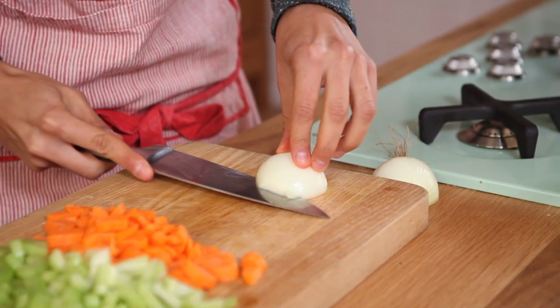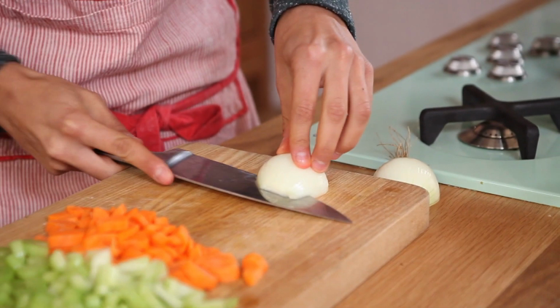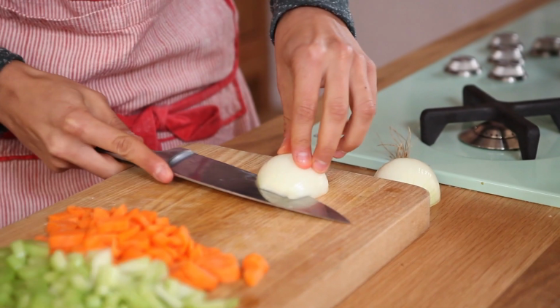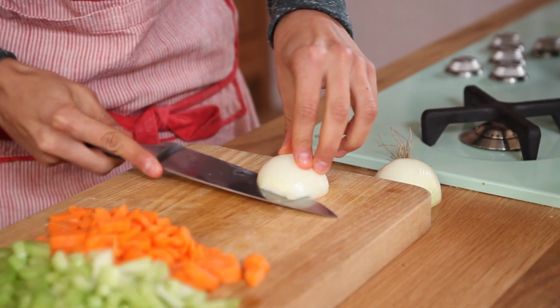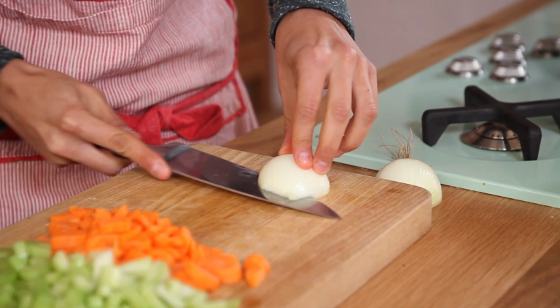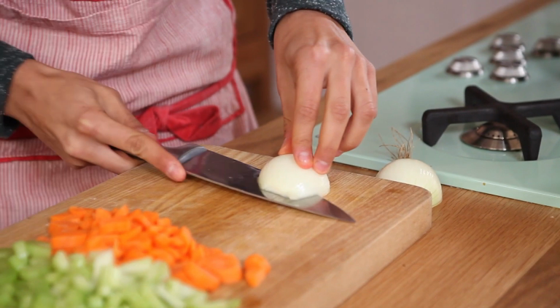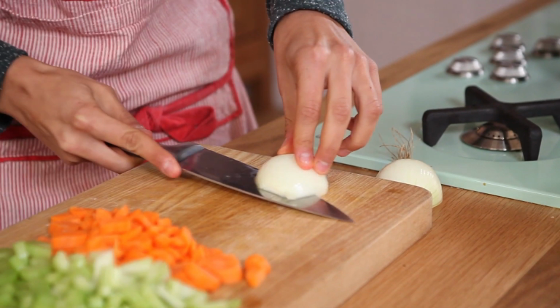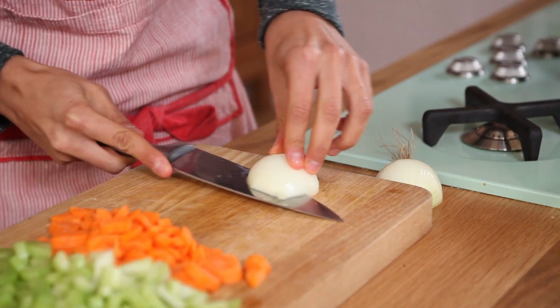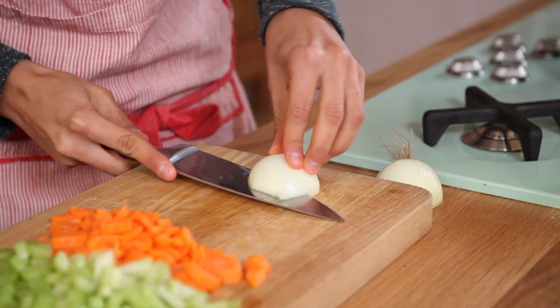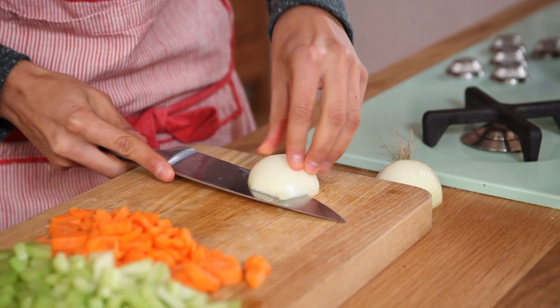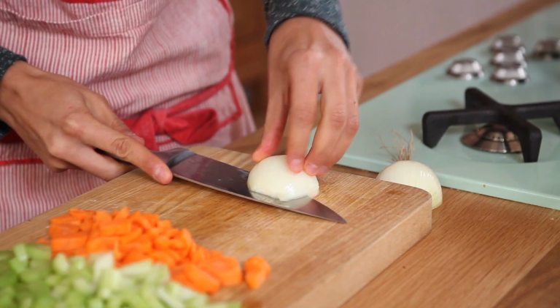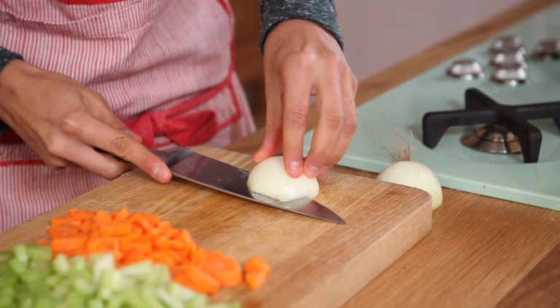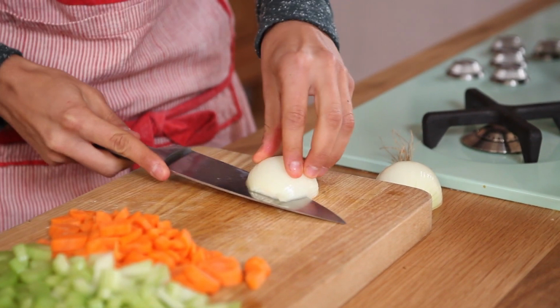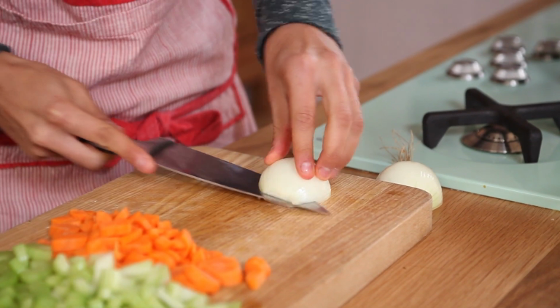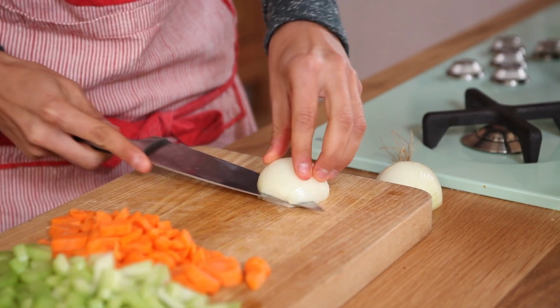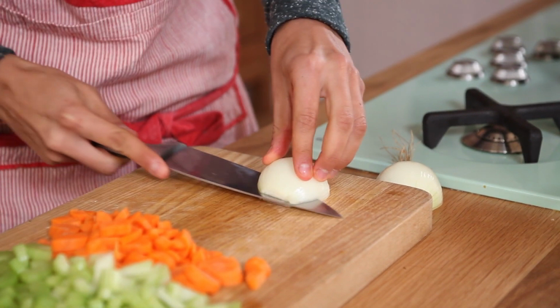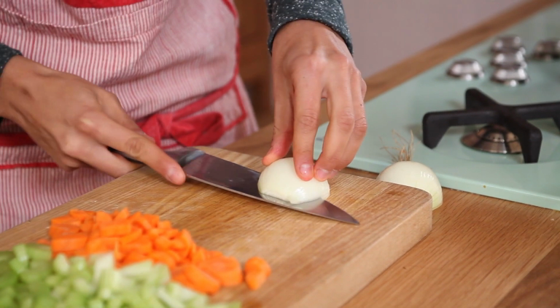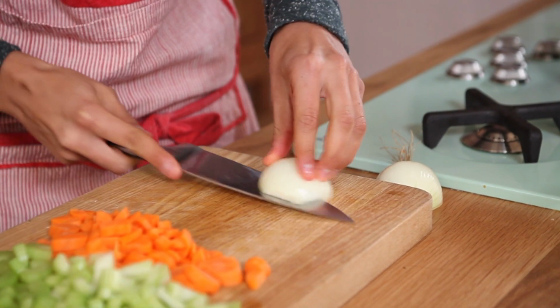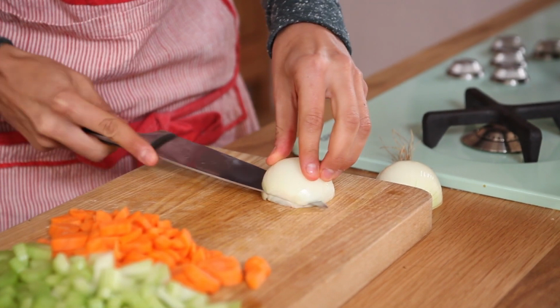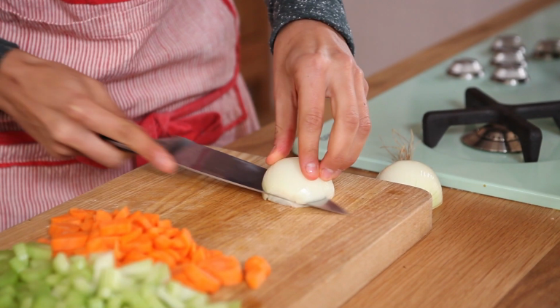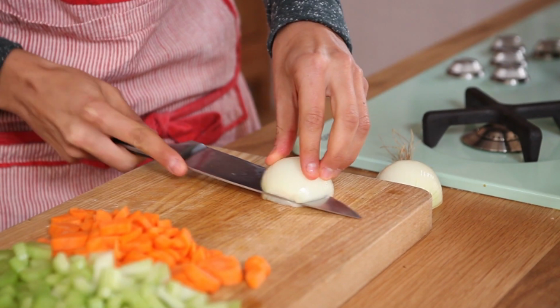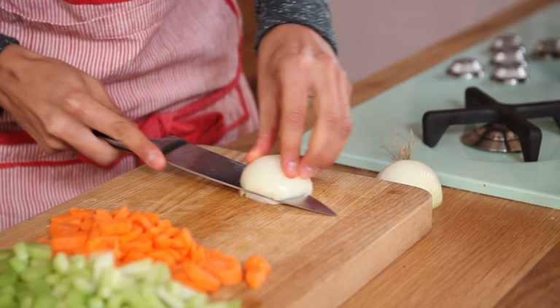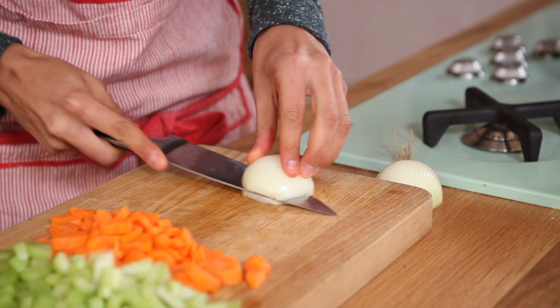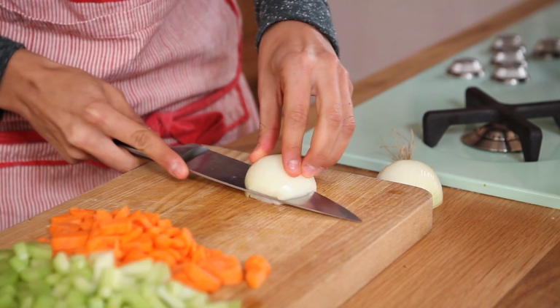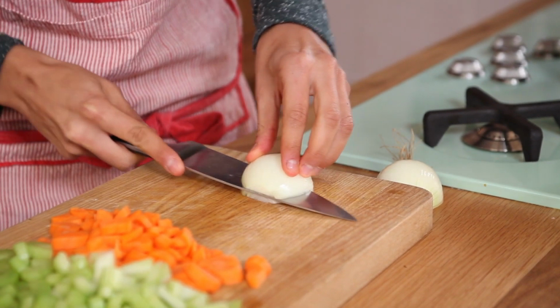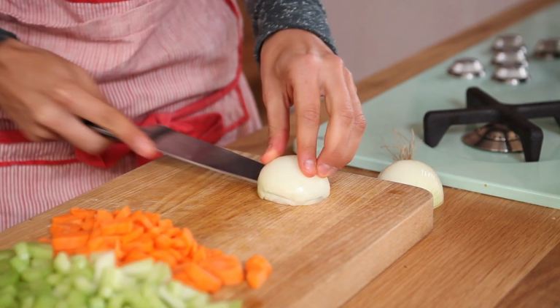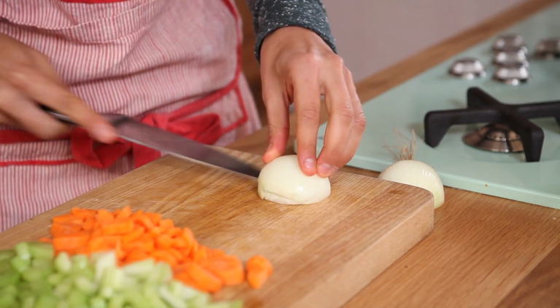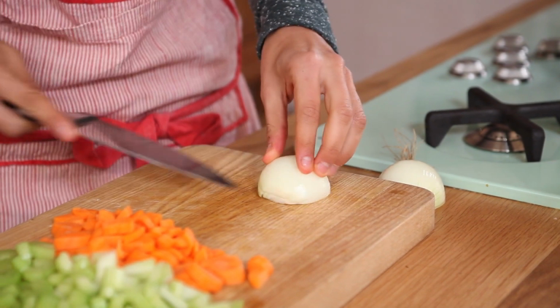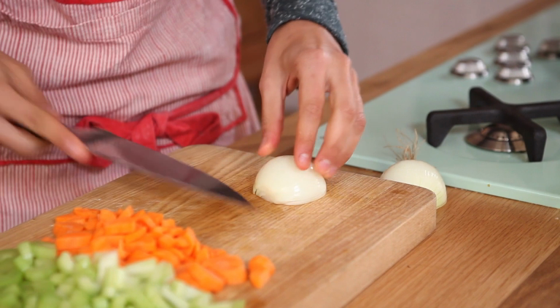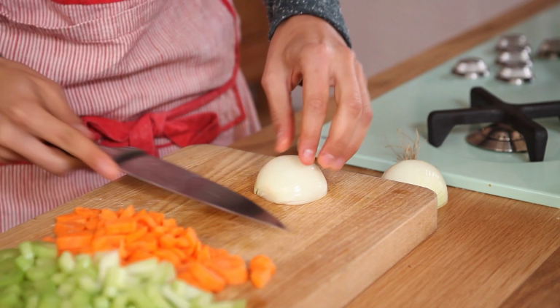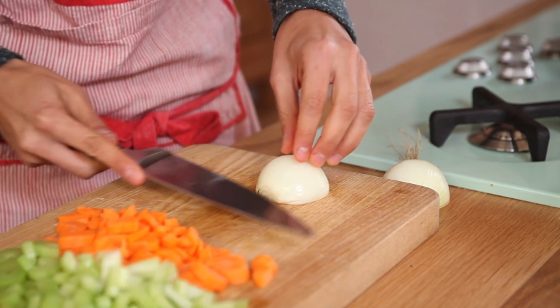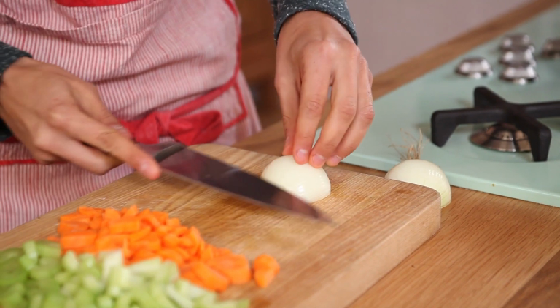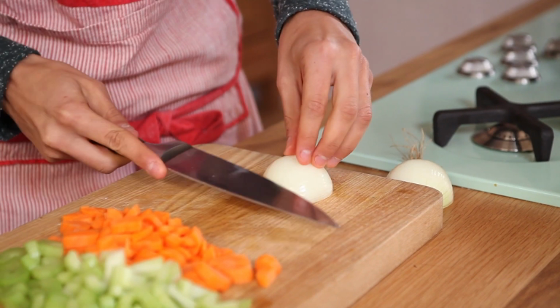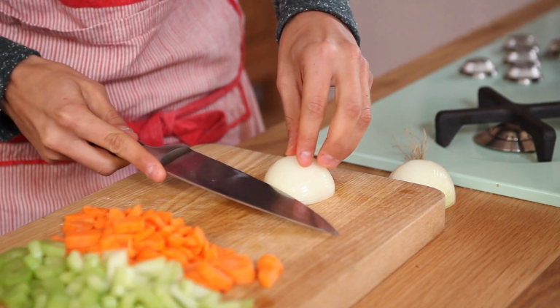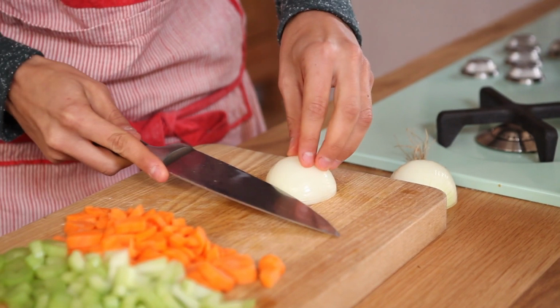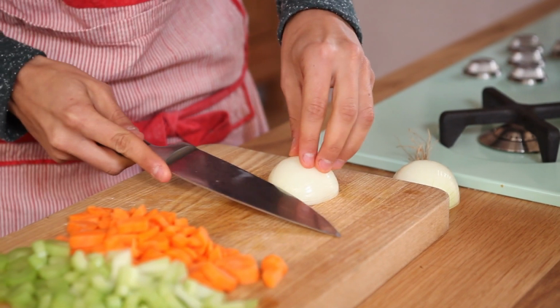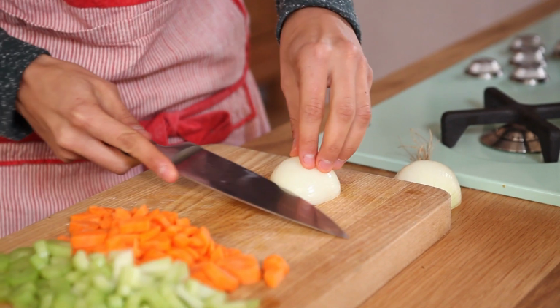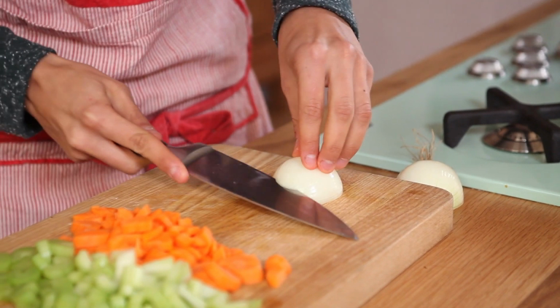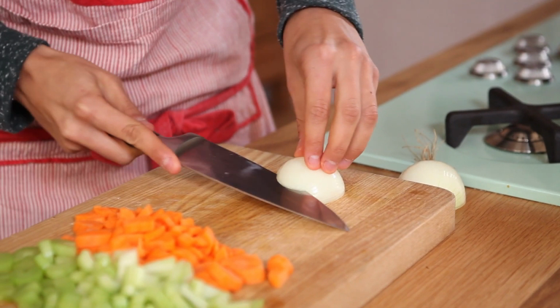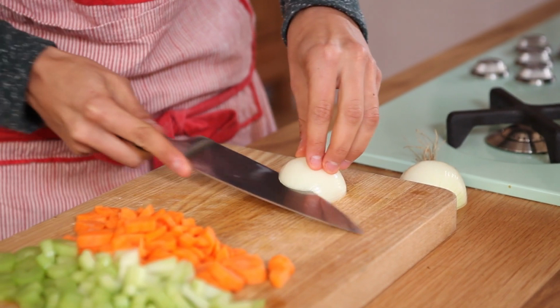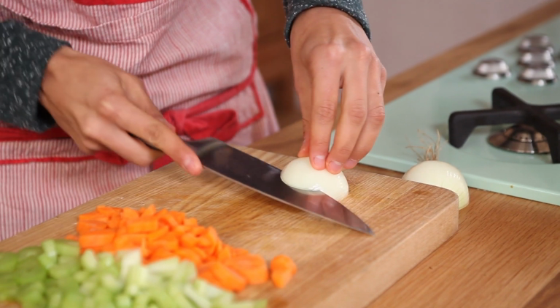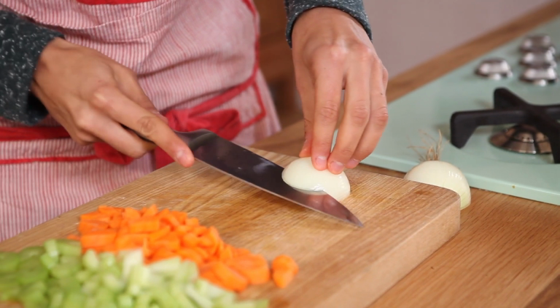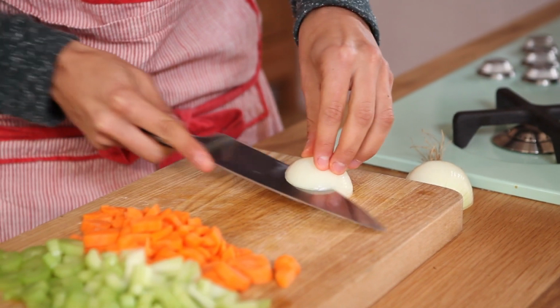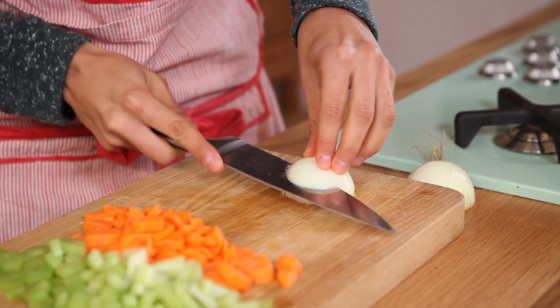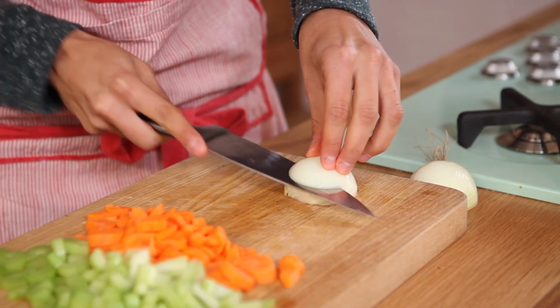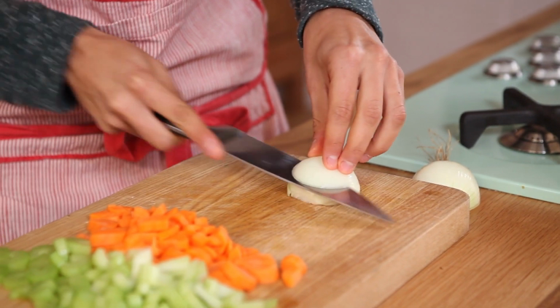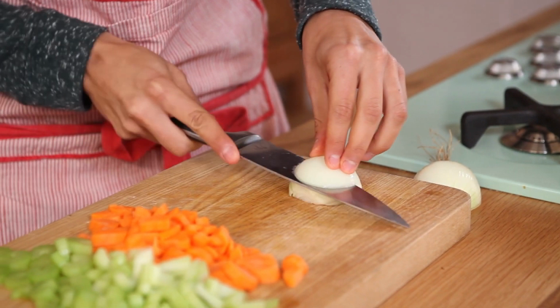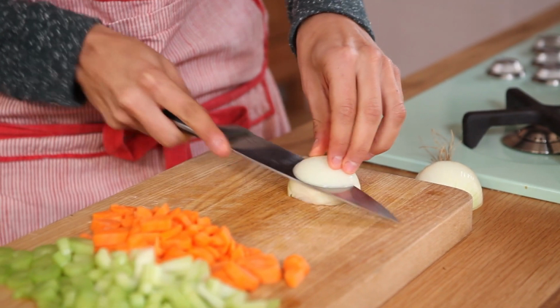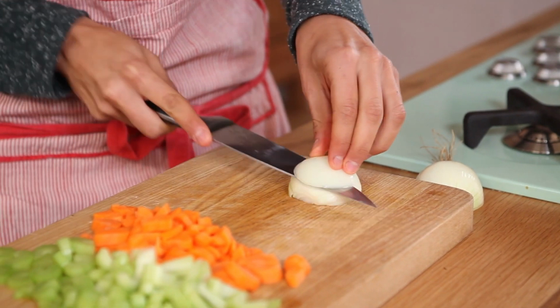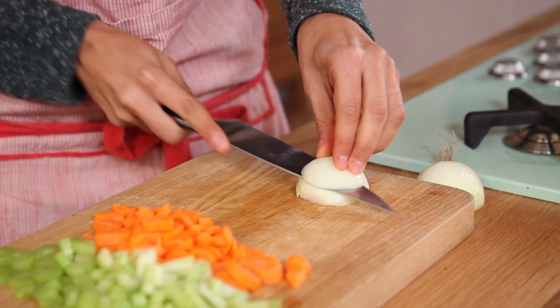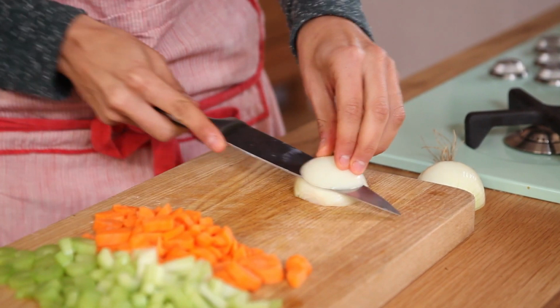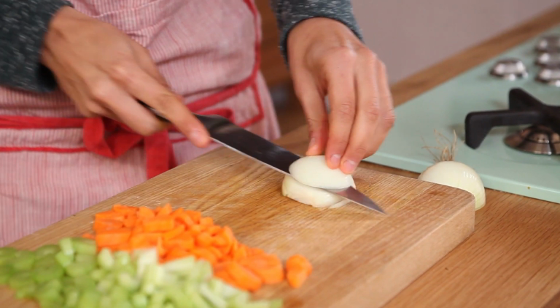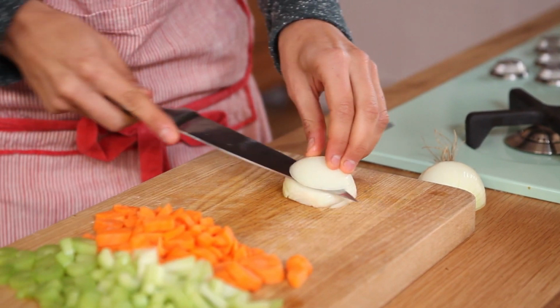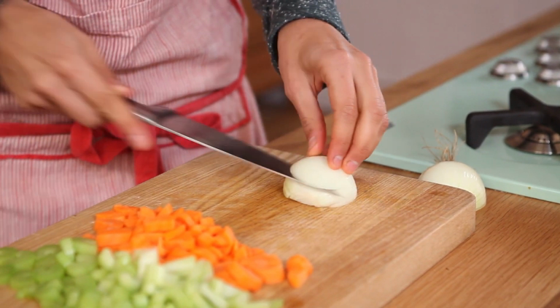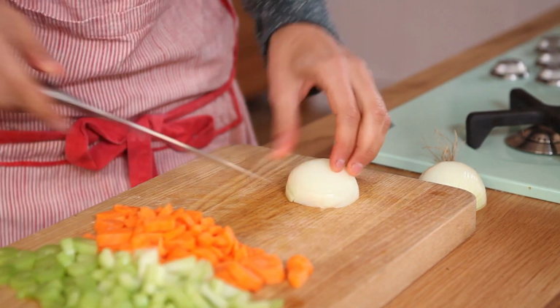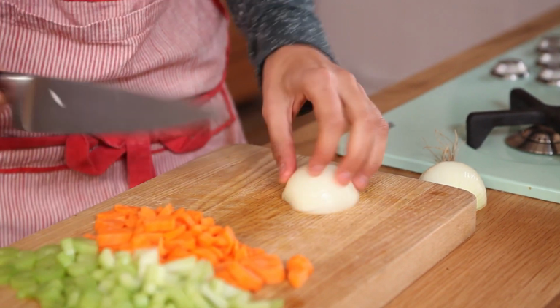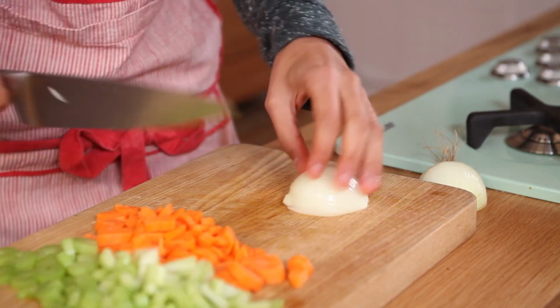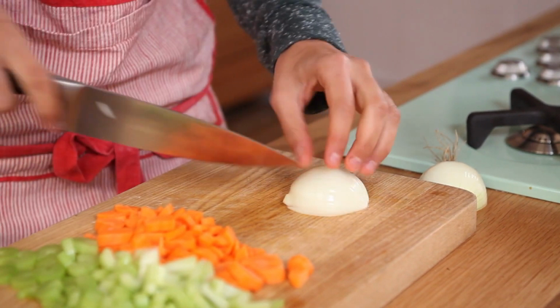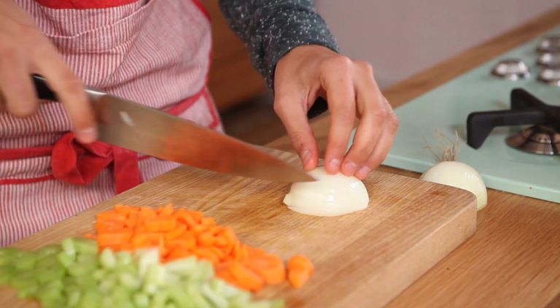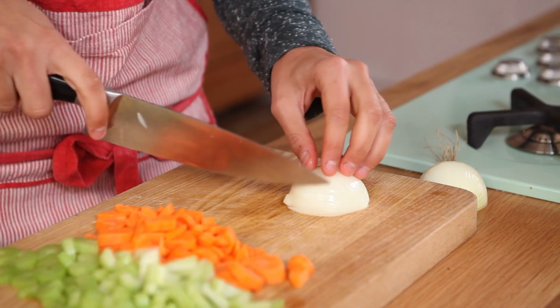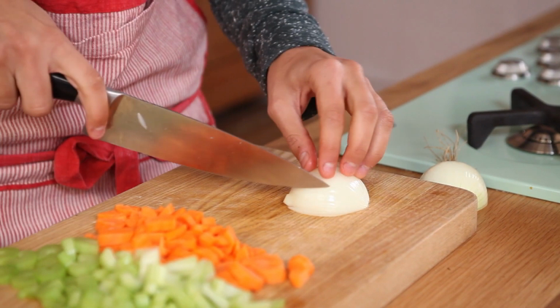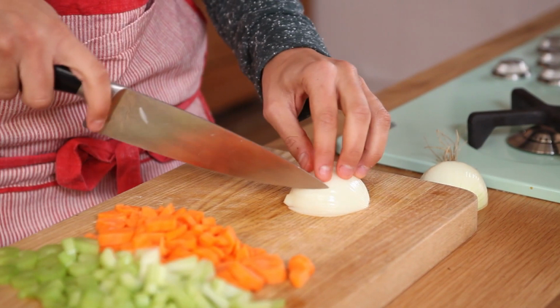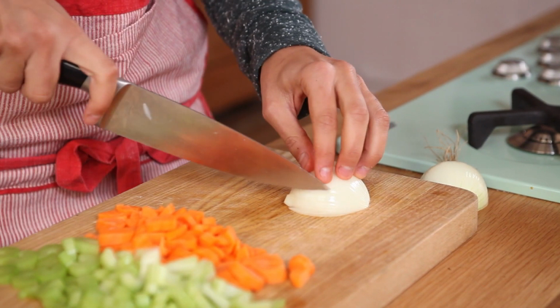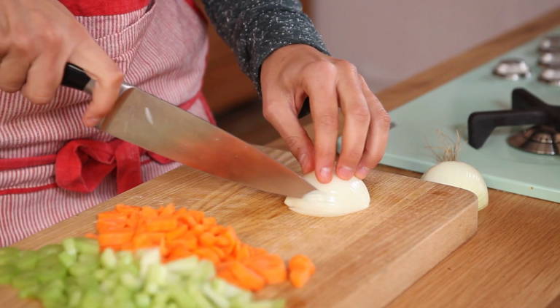Cut your onions as fine or as chunky as you like, depending on your type of soup.